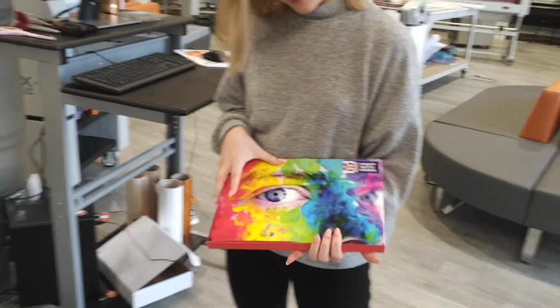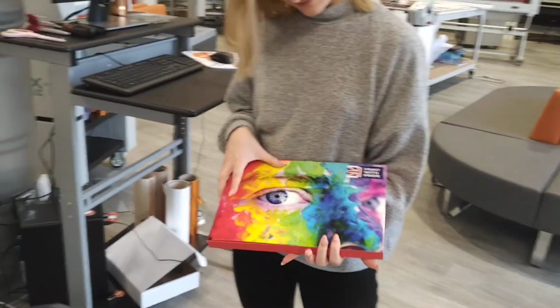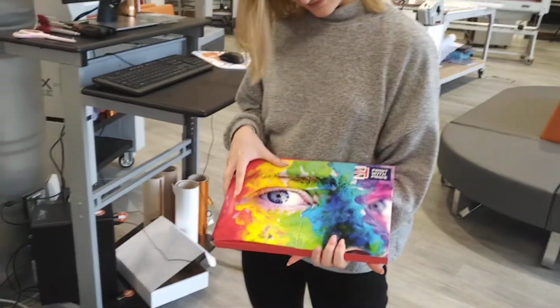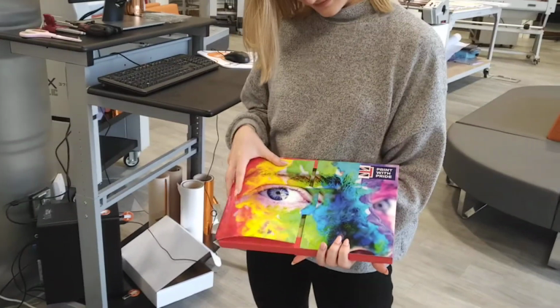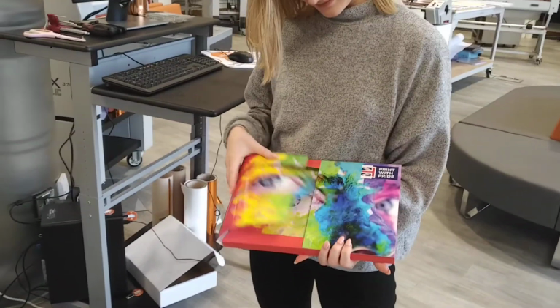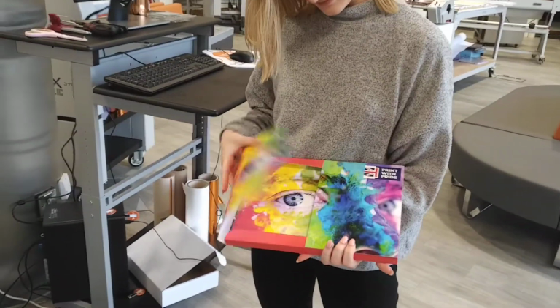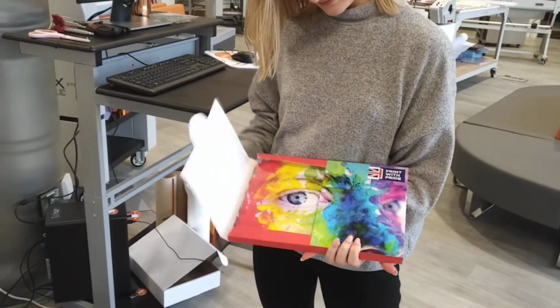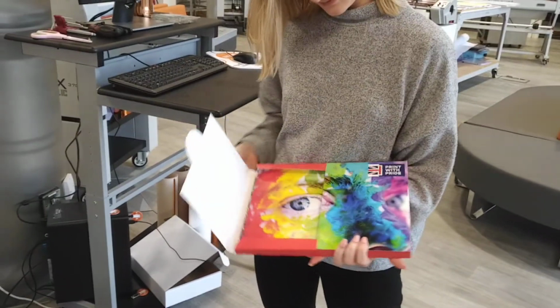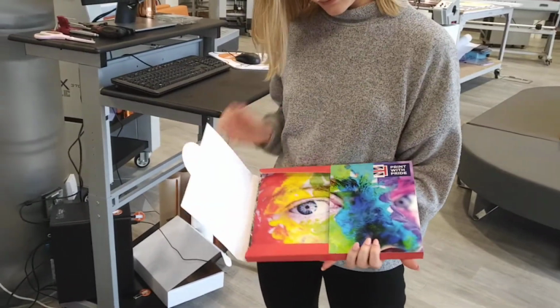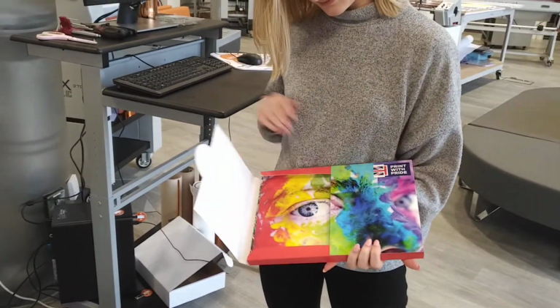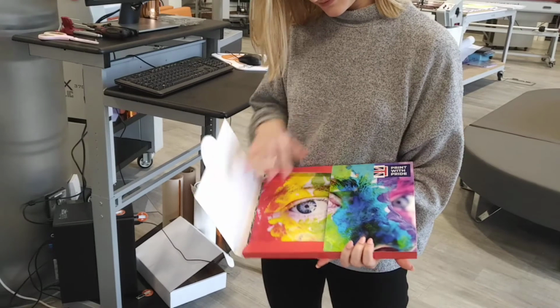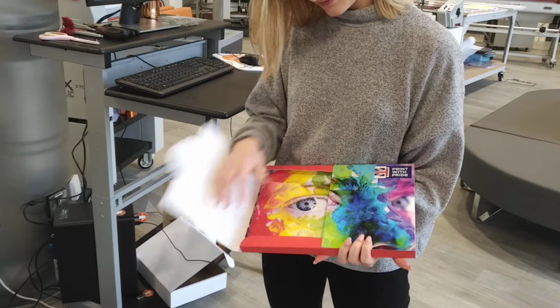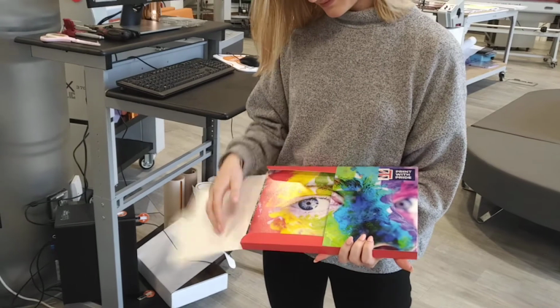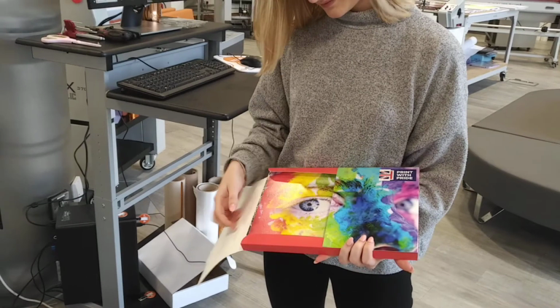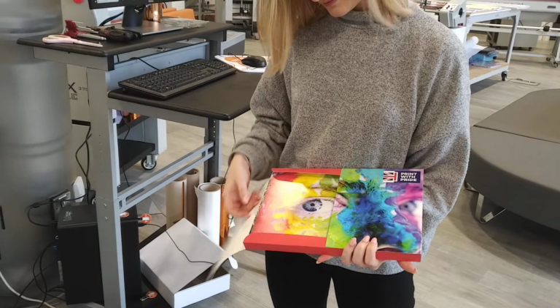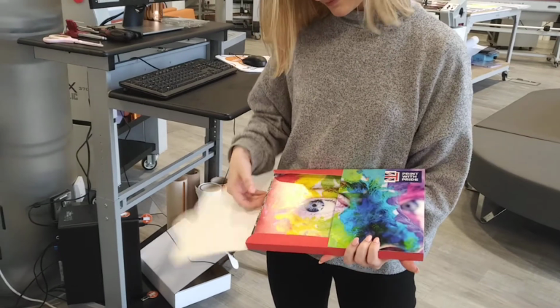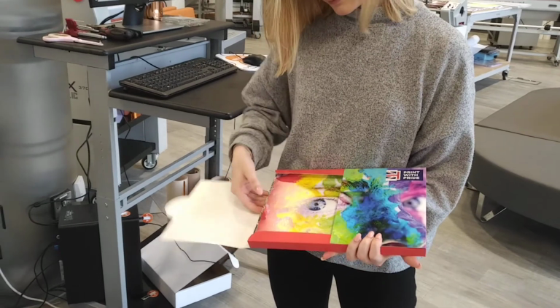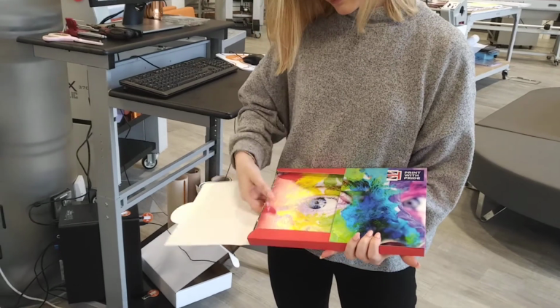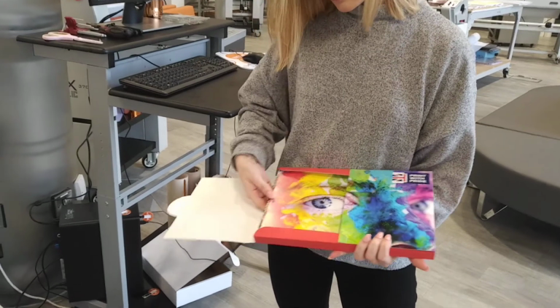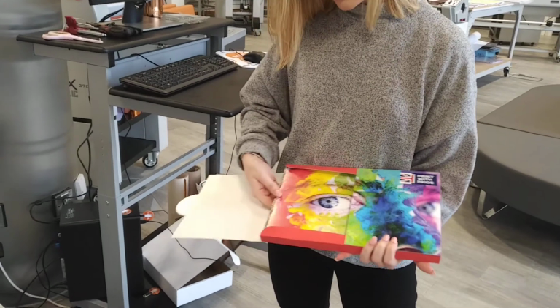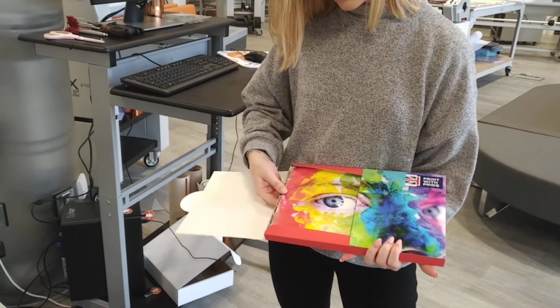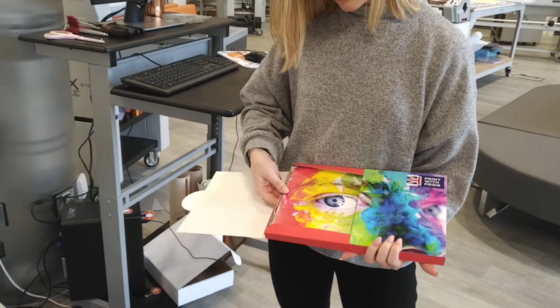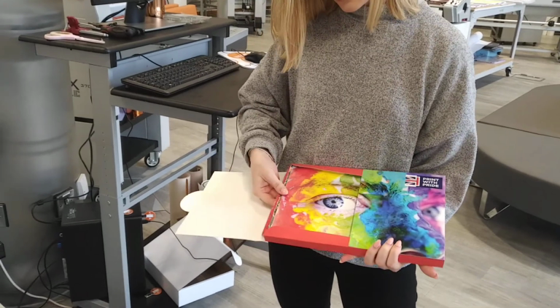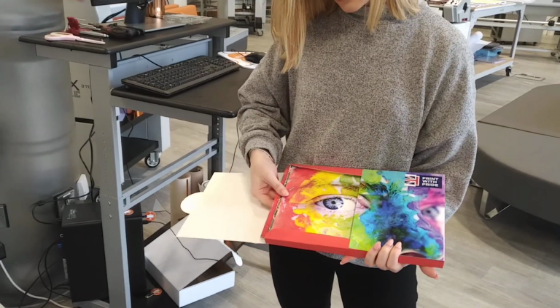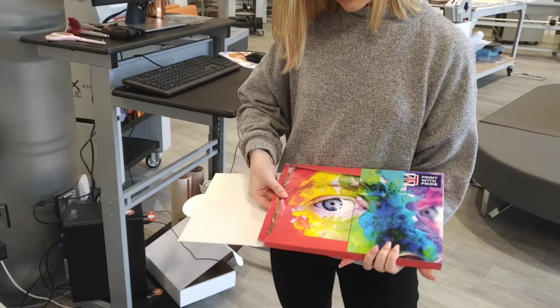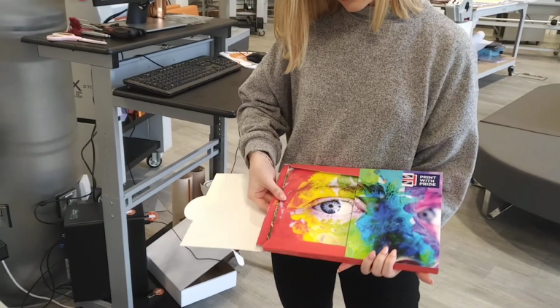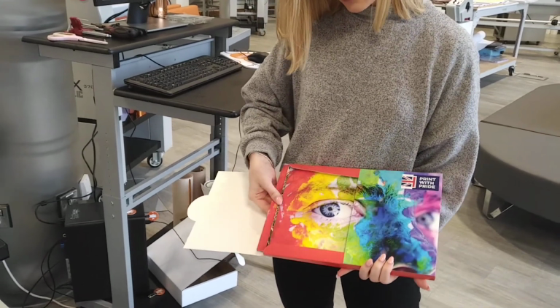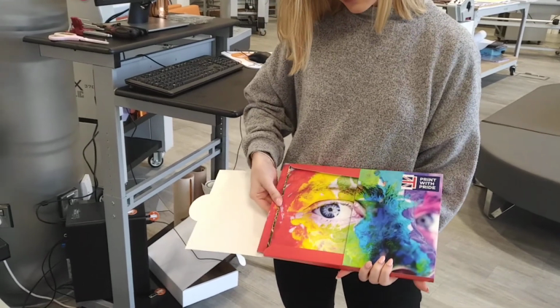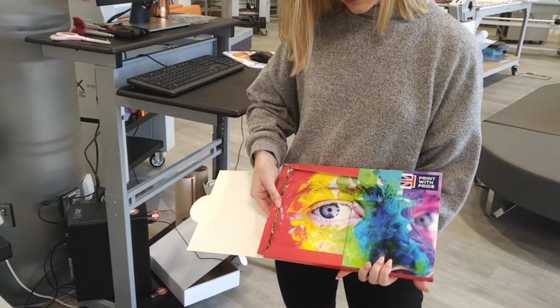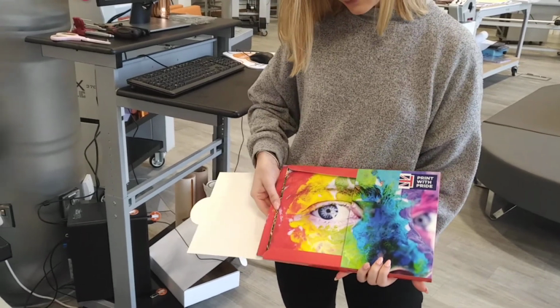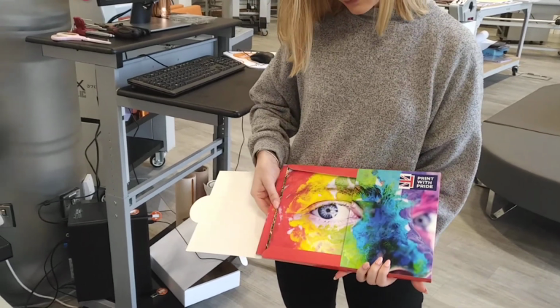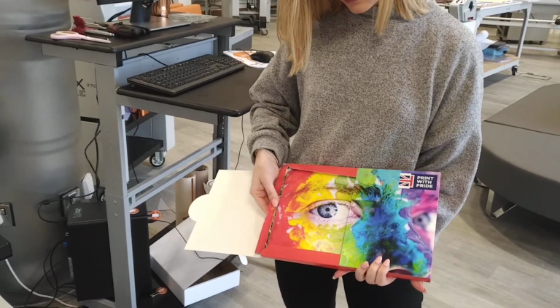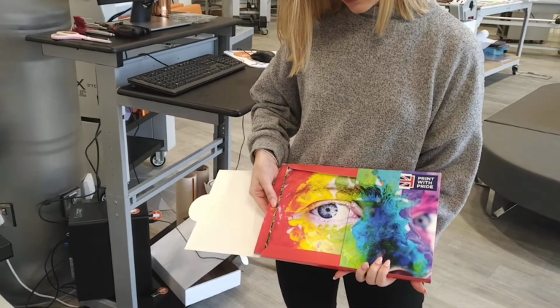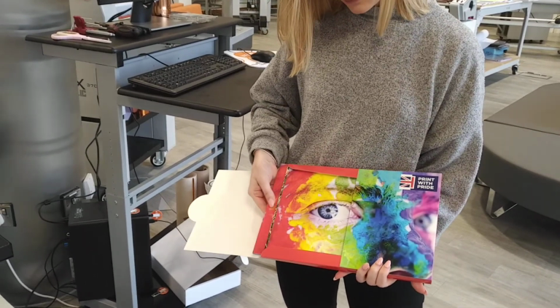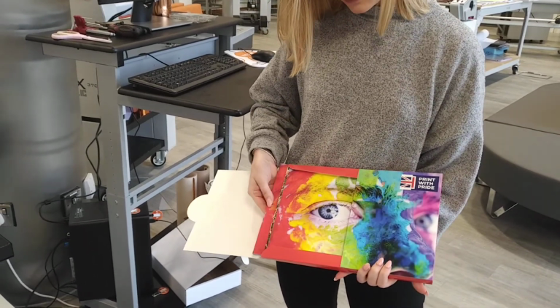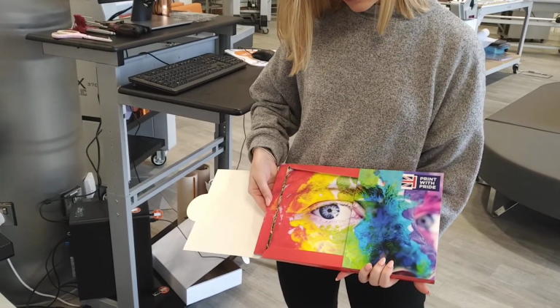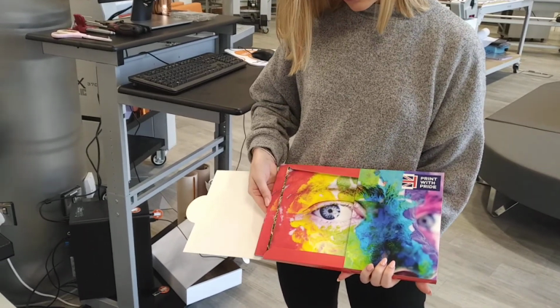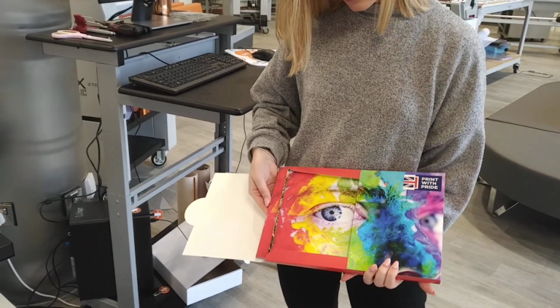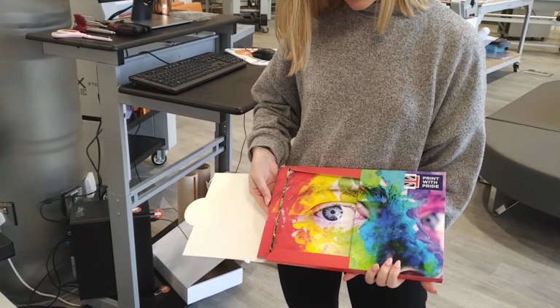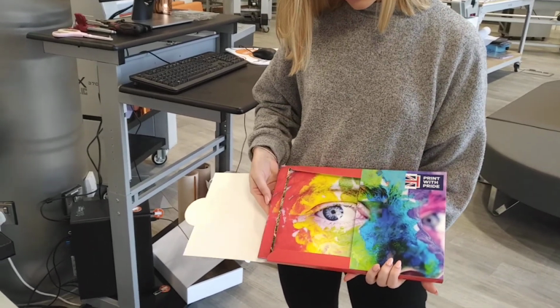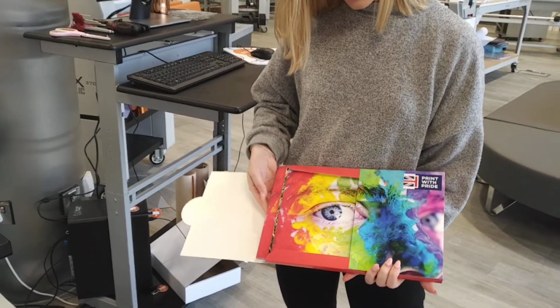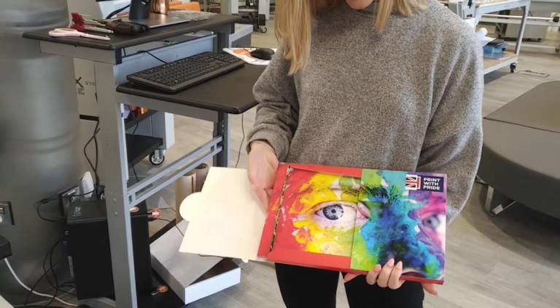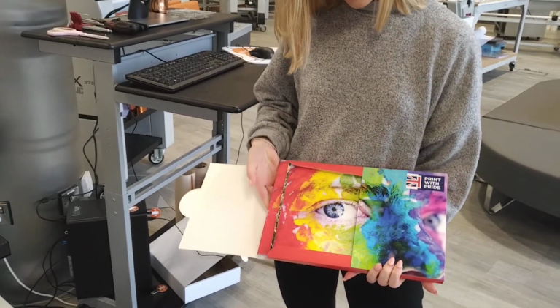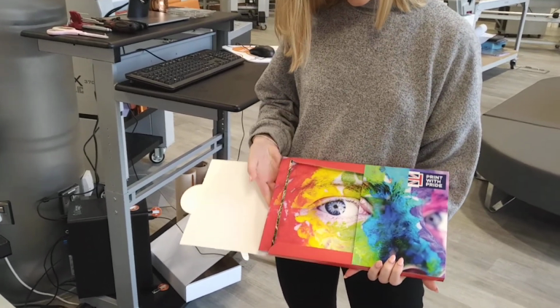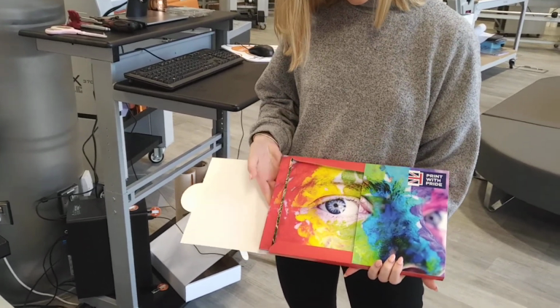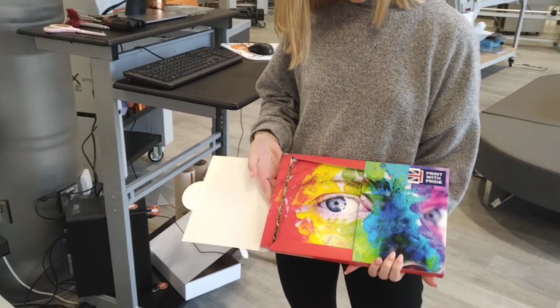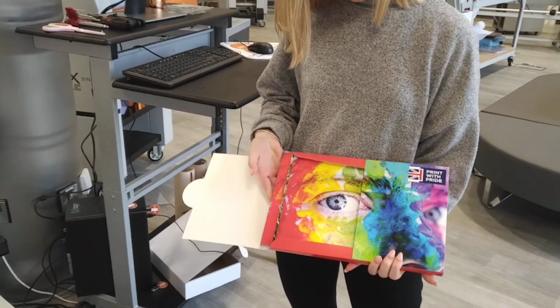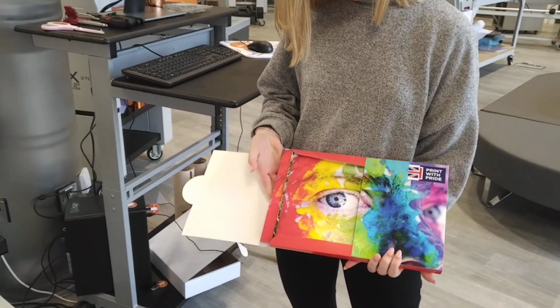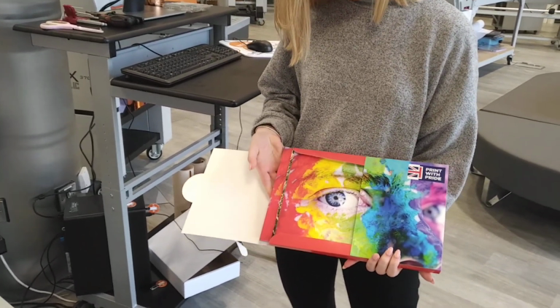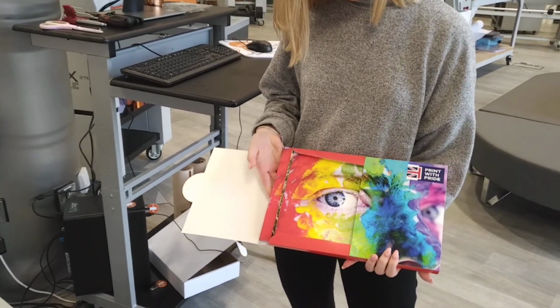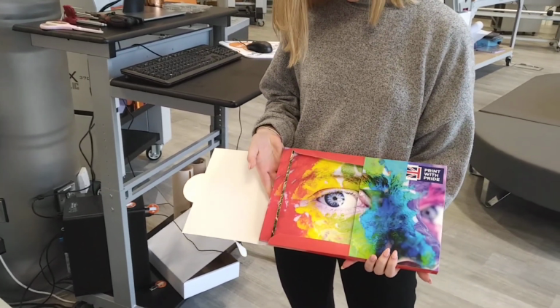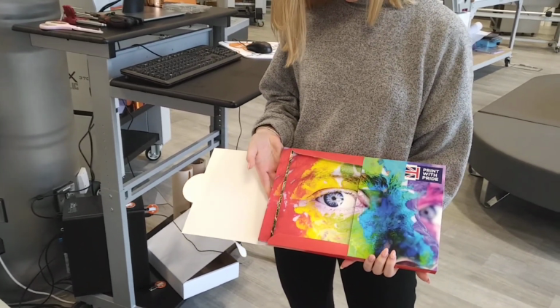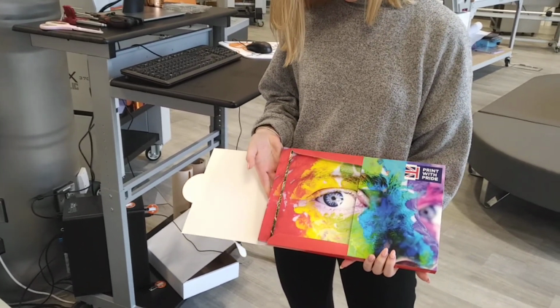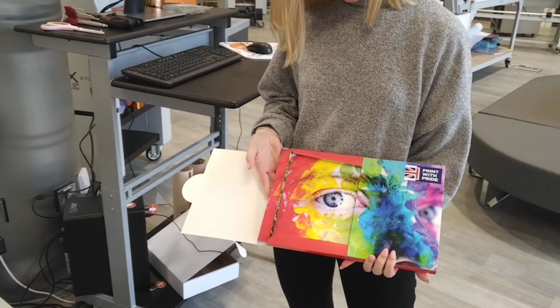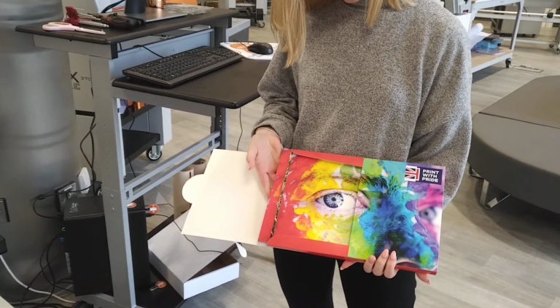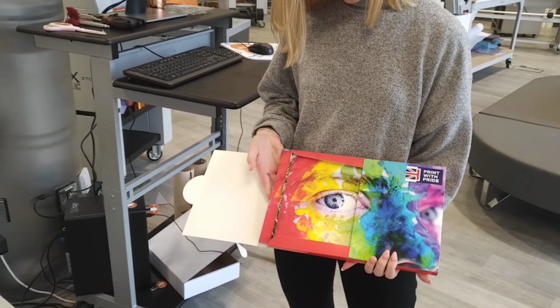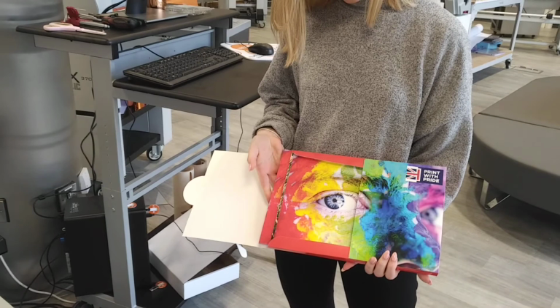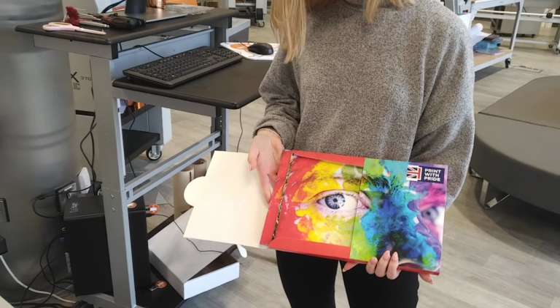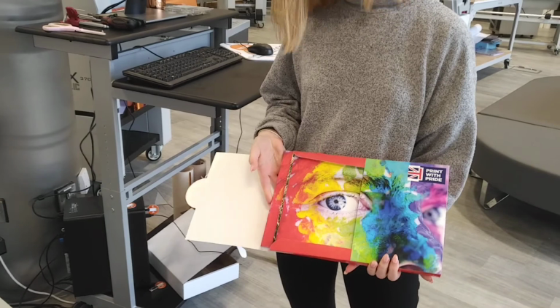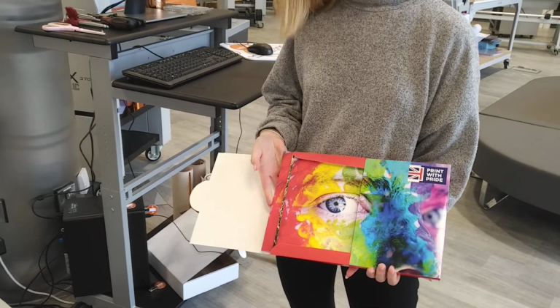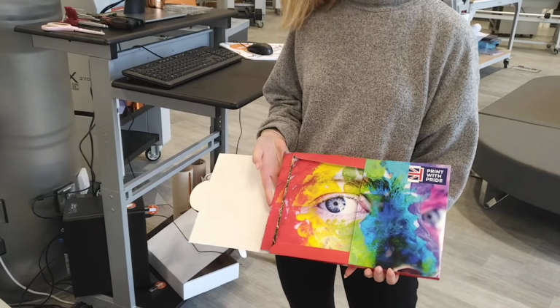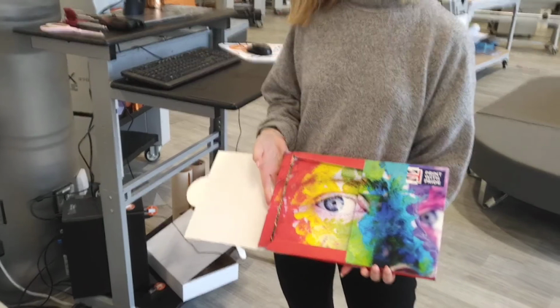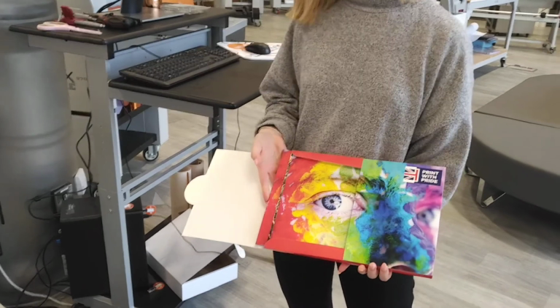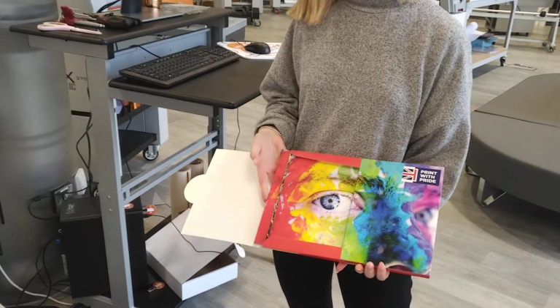It's a folded box full of more A4 landscape folded material from Print With Pride. Well done Sophie.